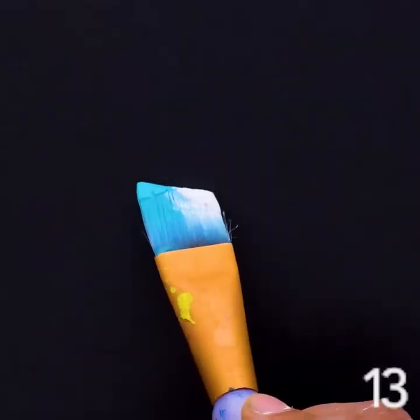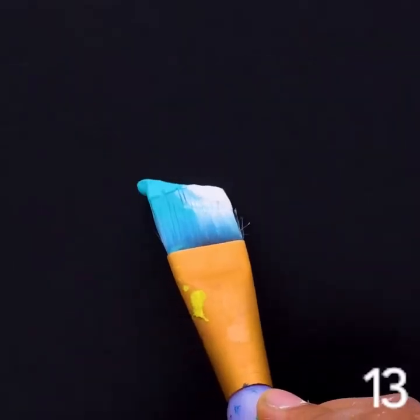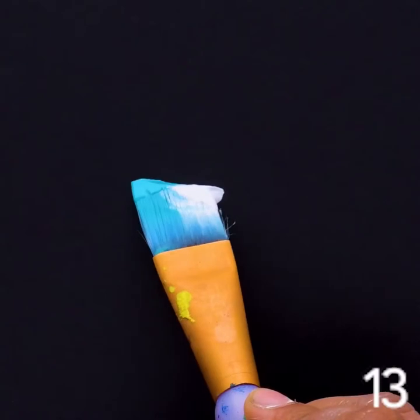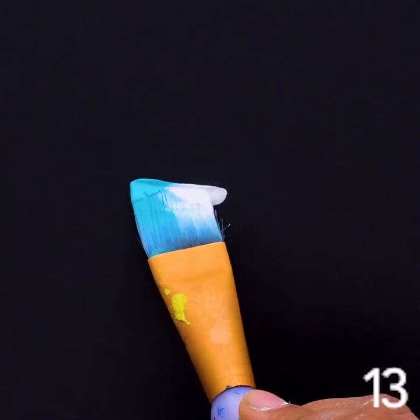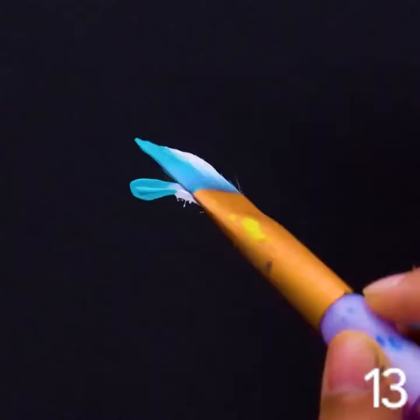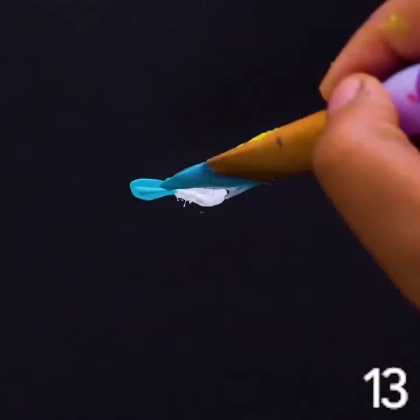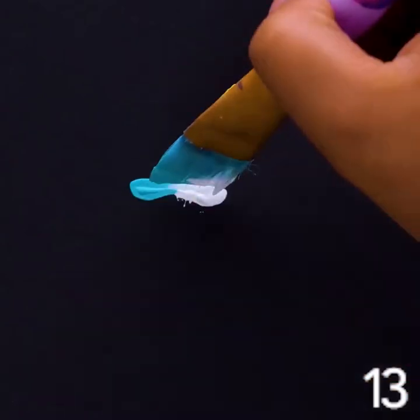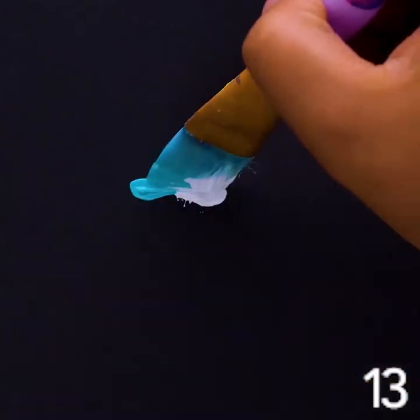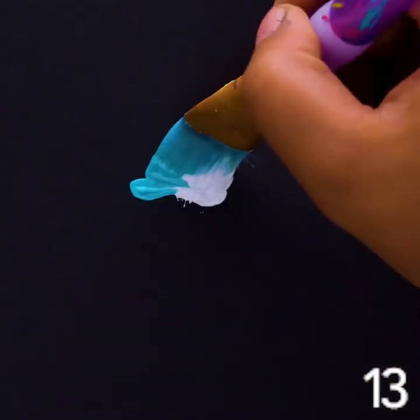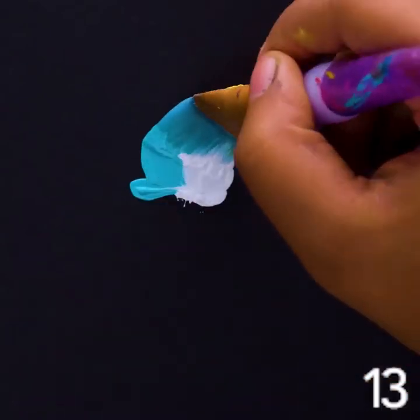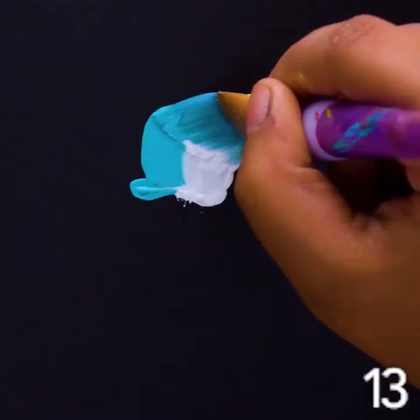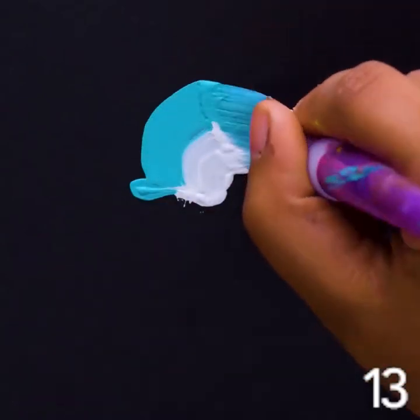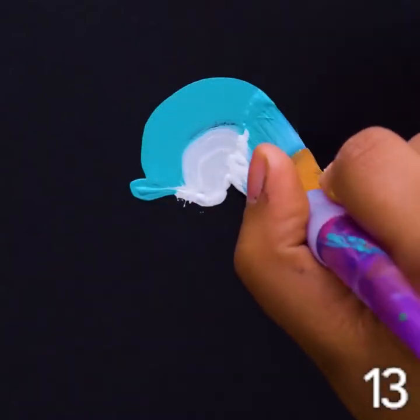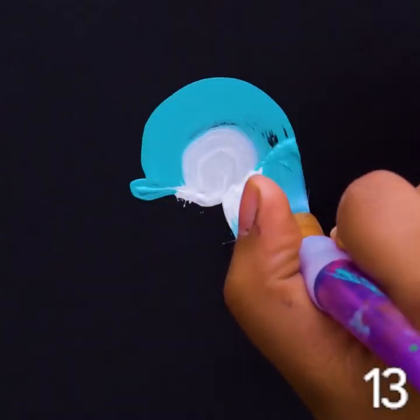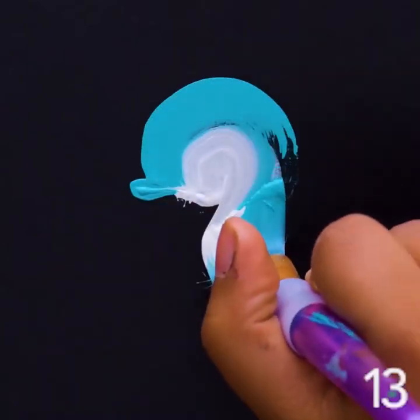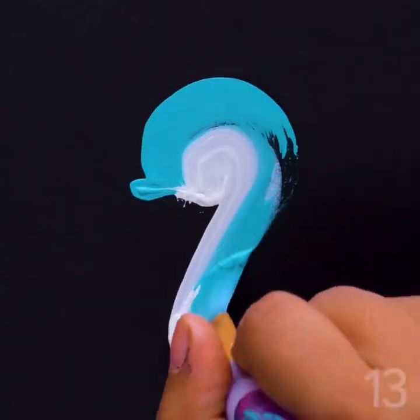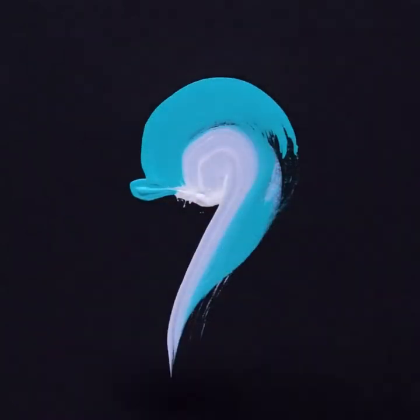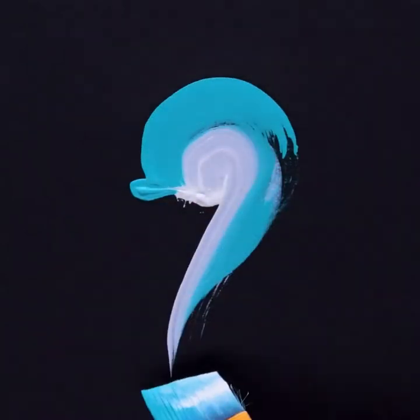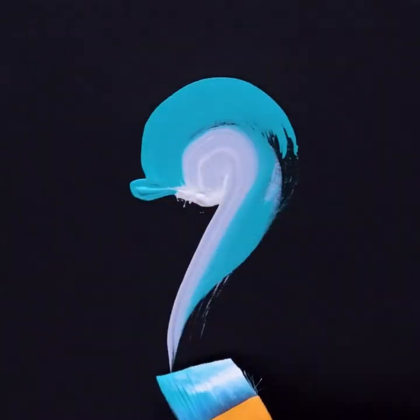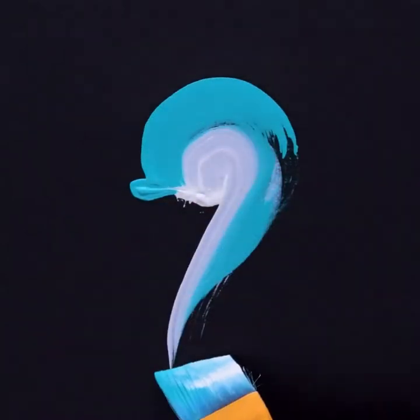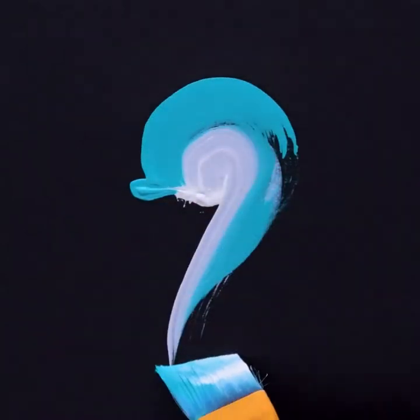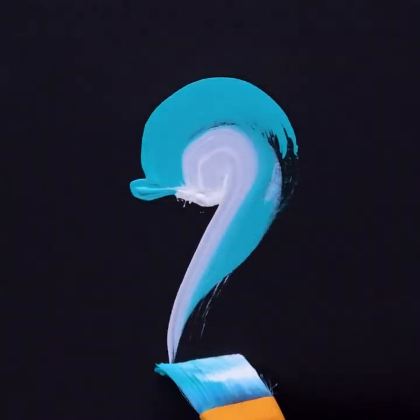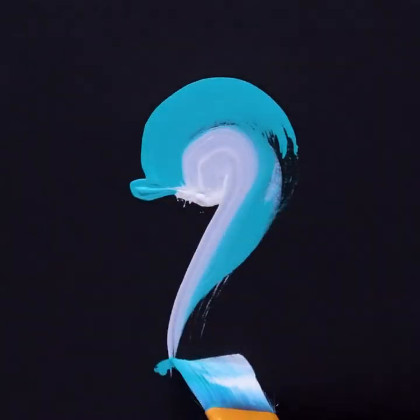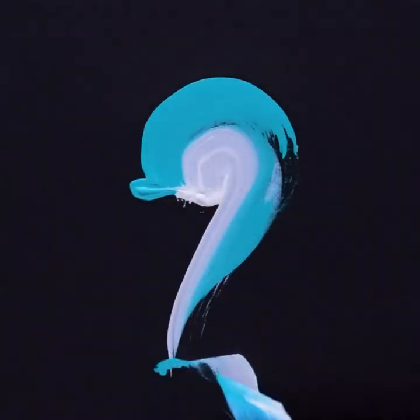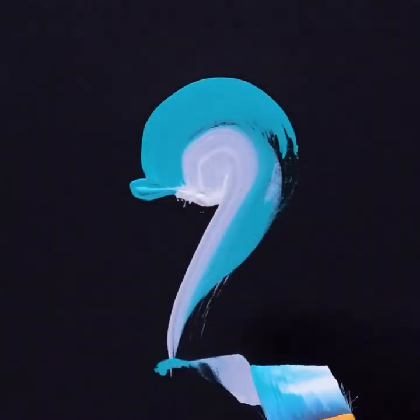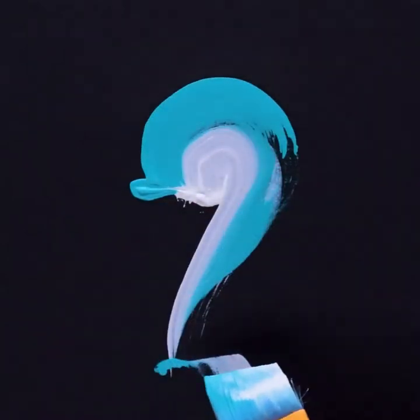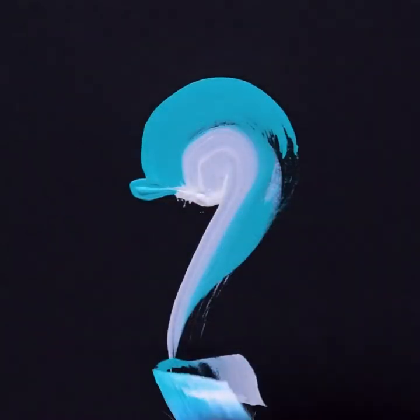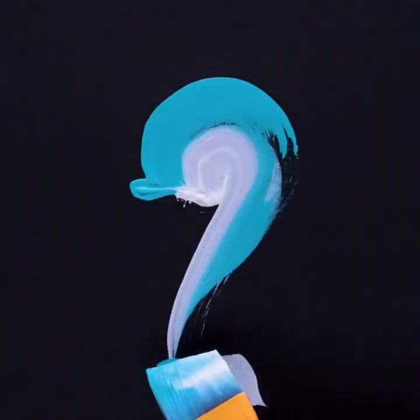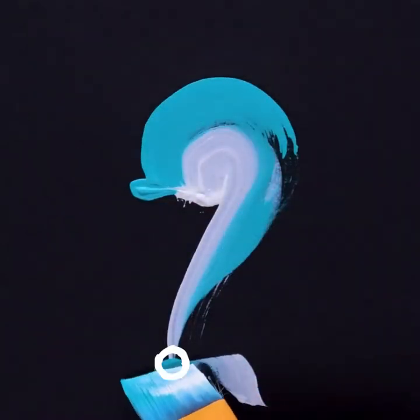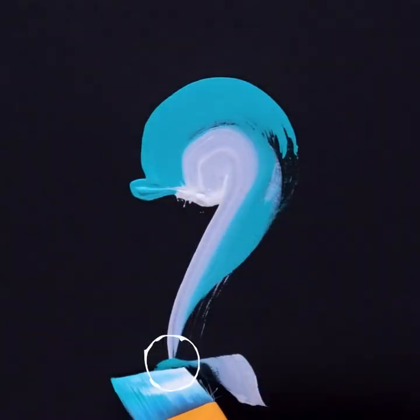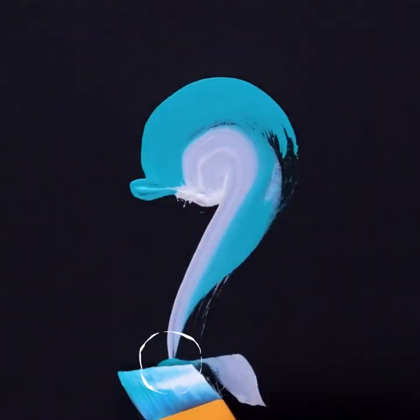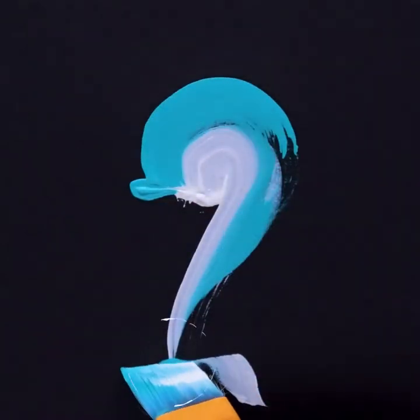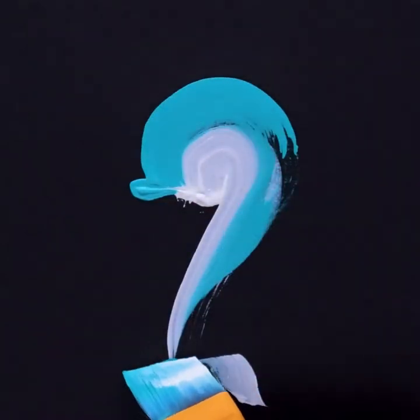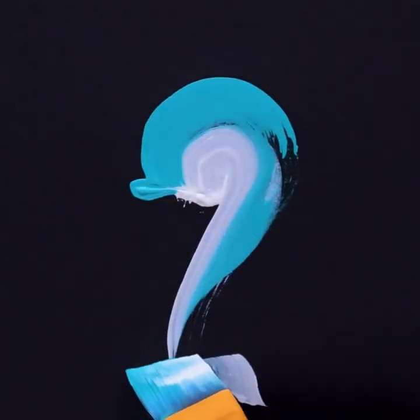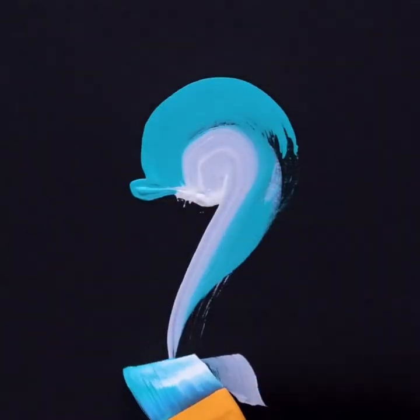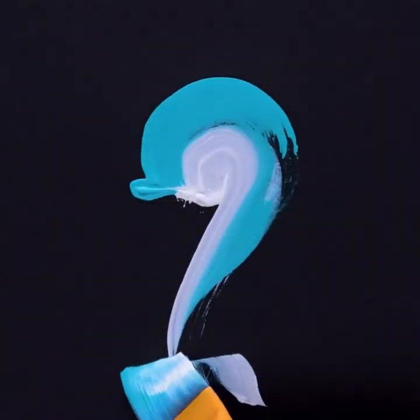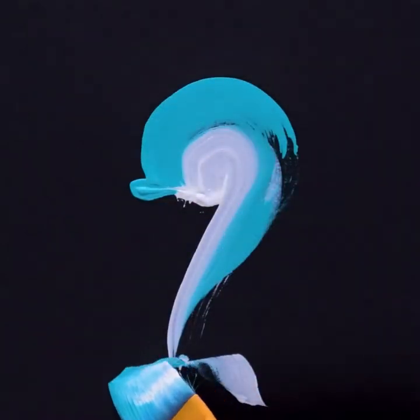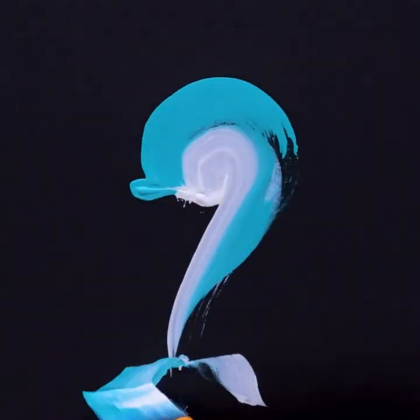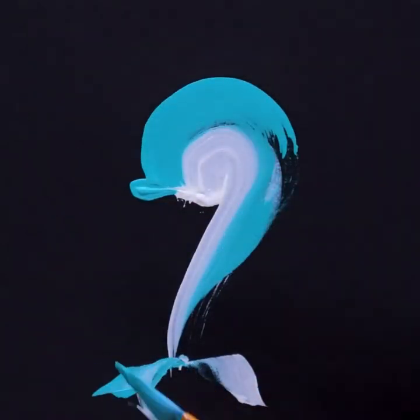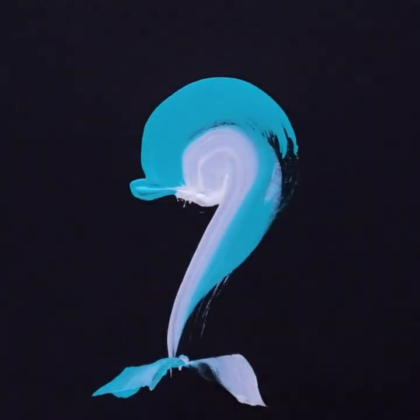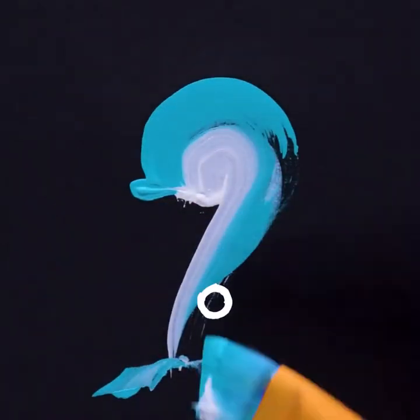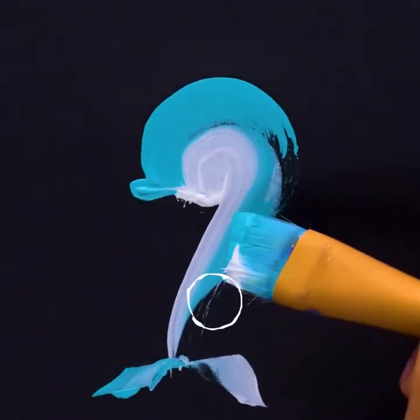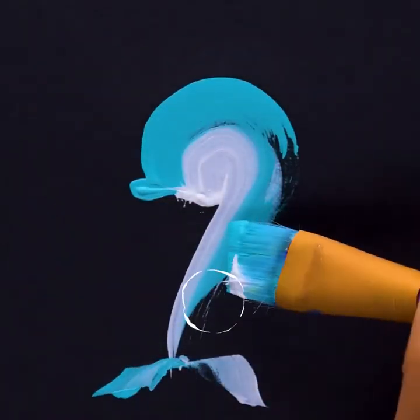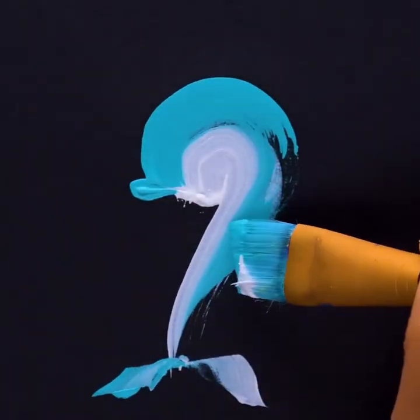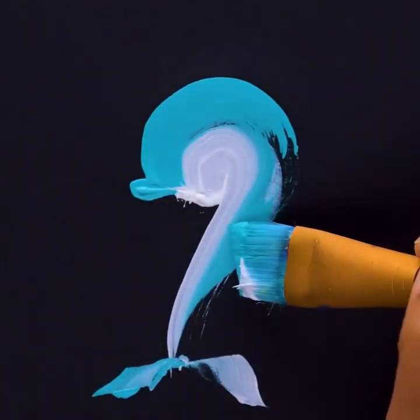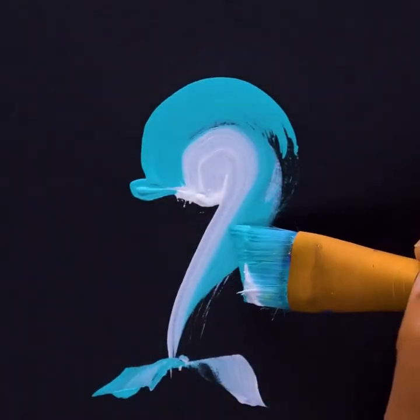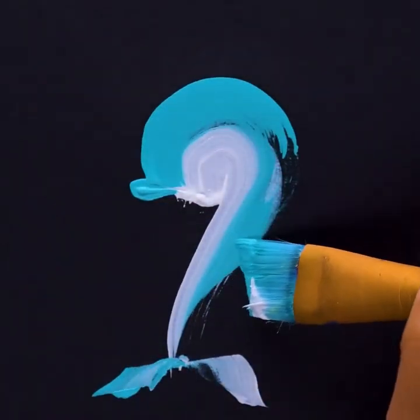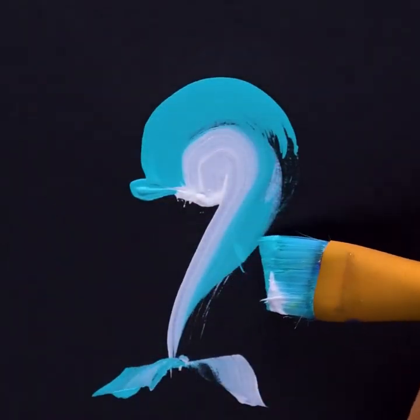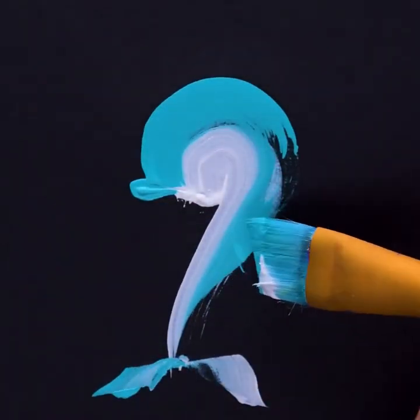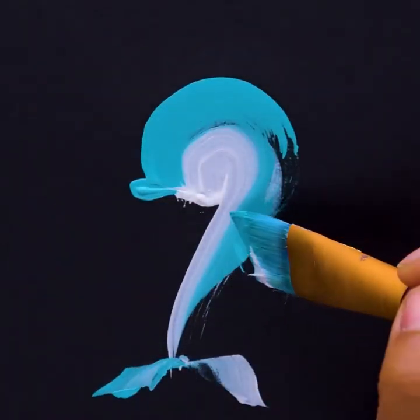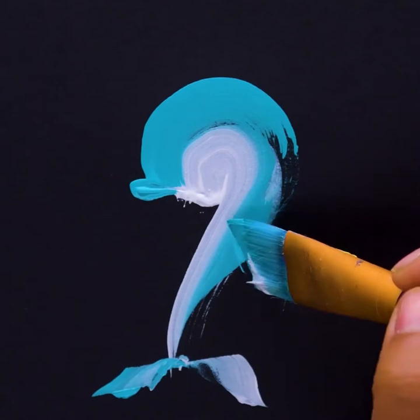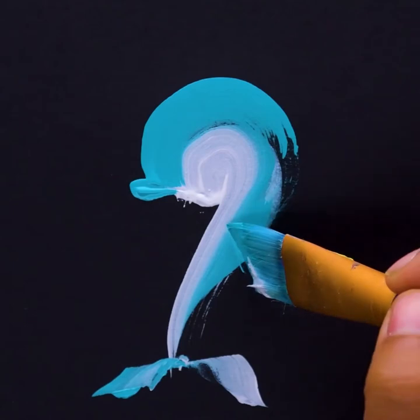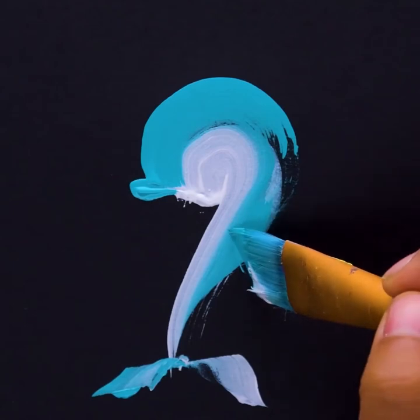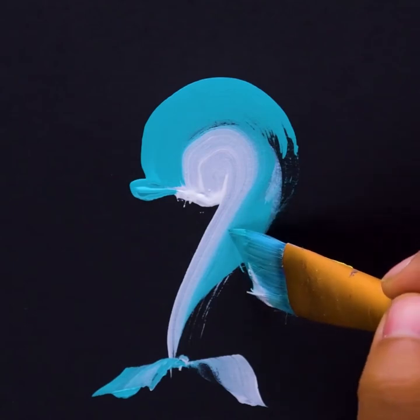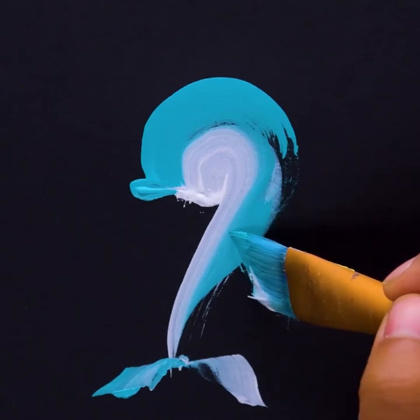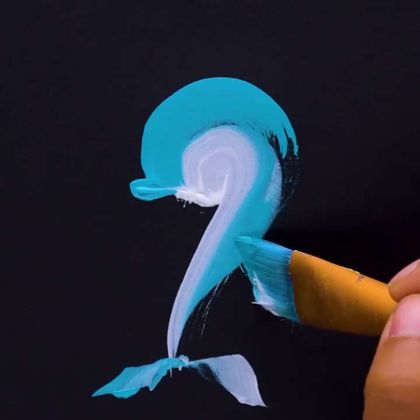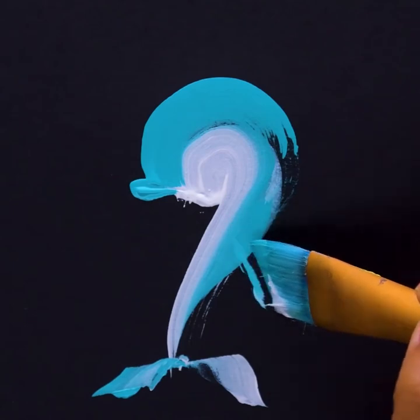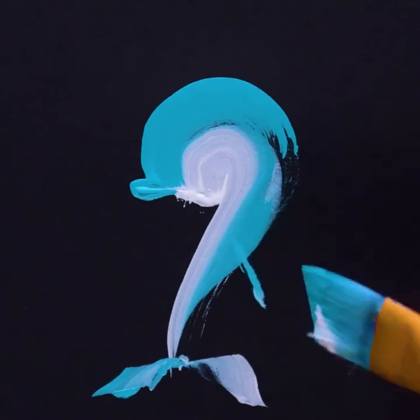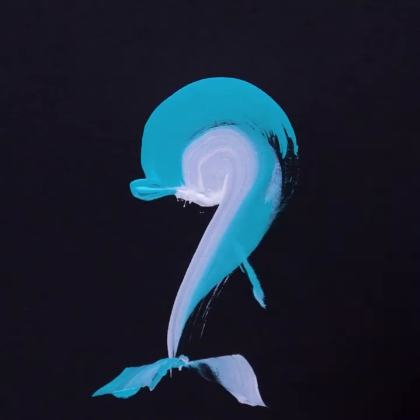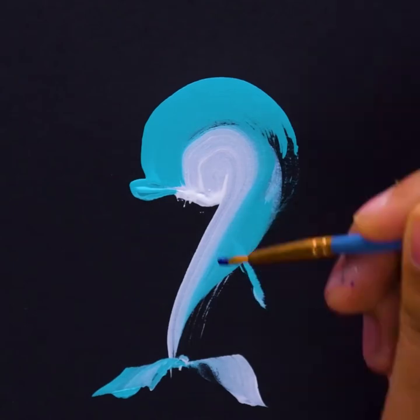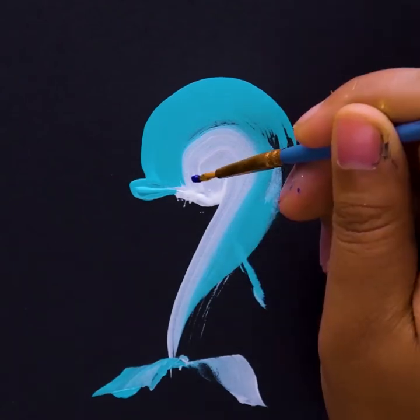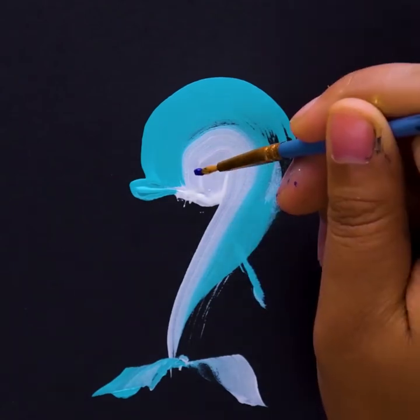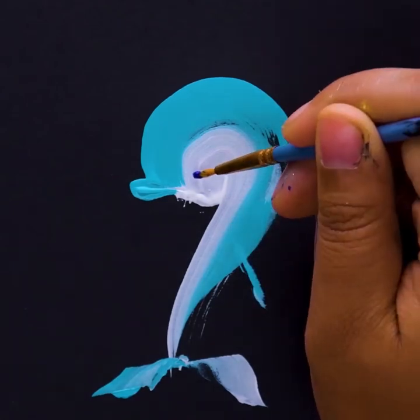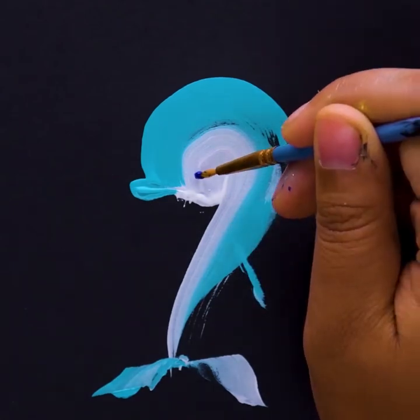Using only a brush for this dolphin painting. How cute is this?